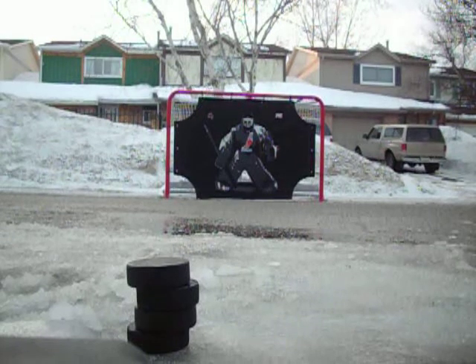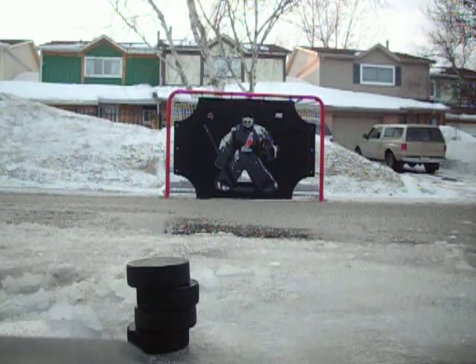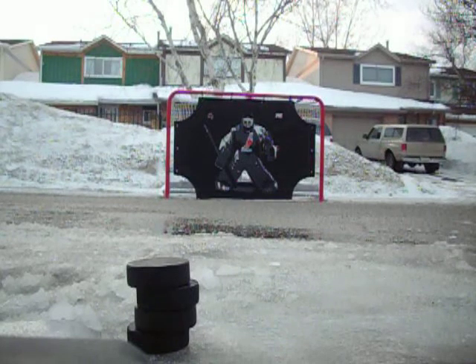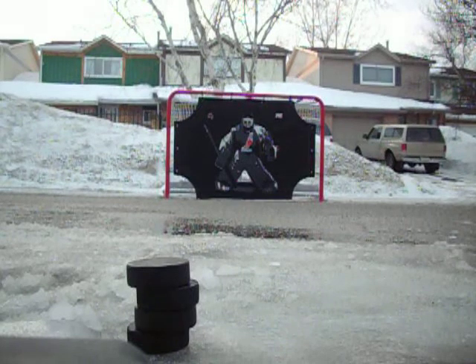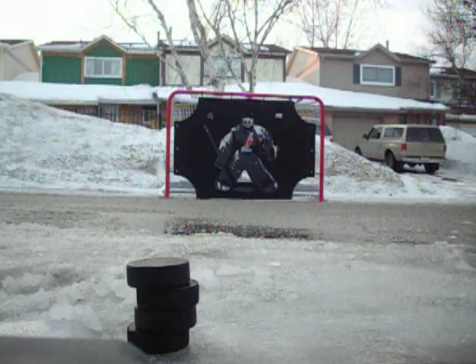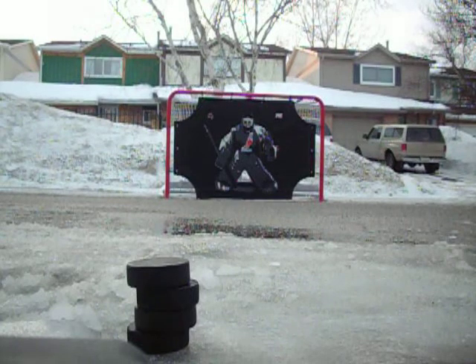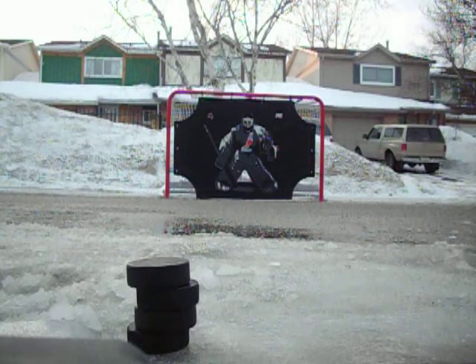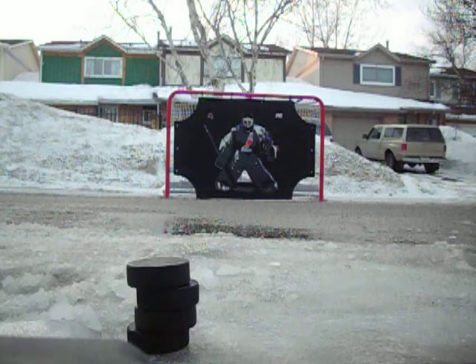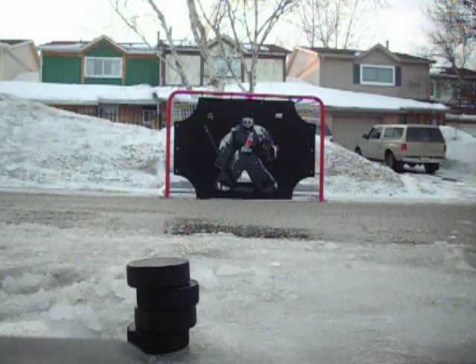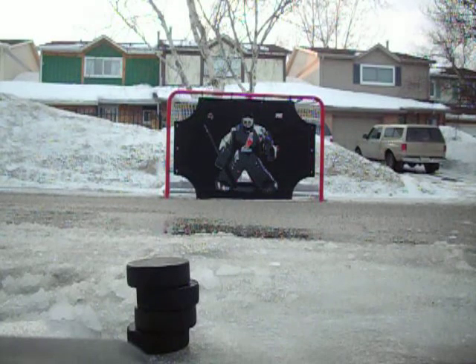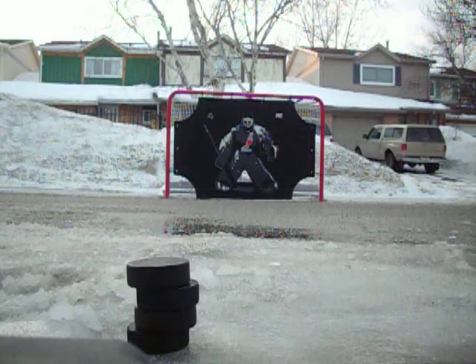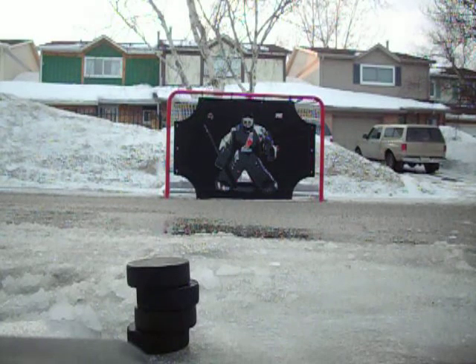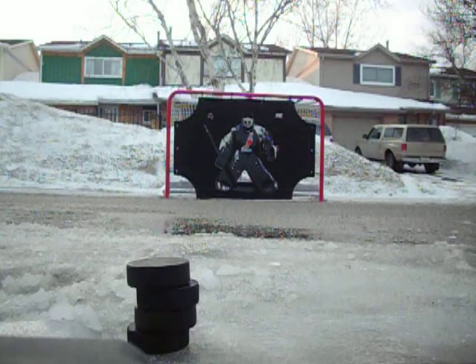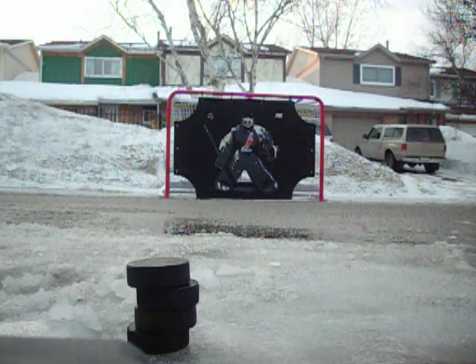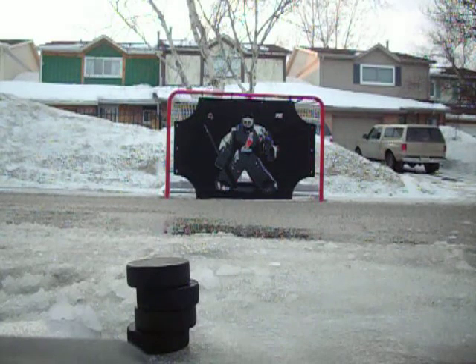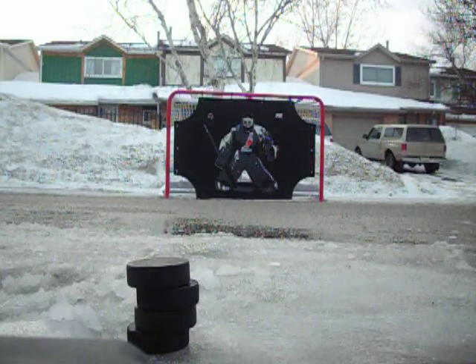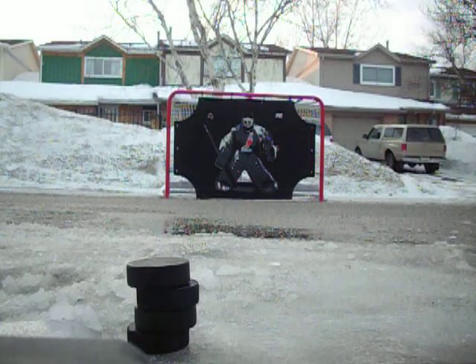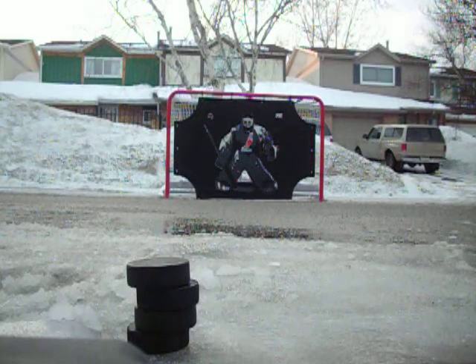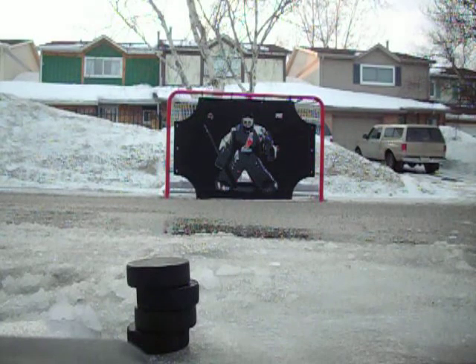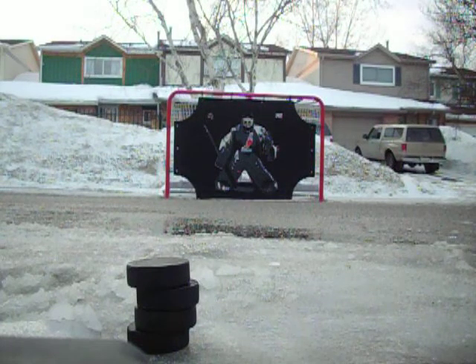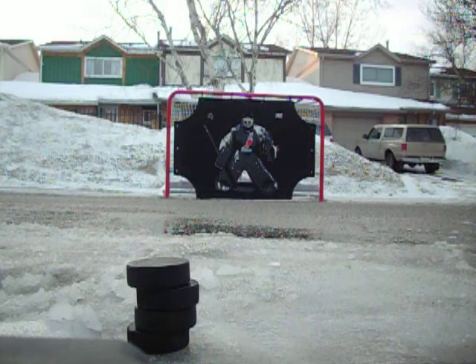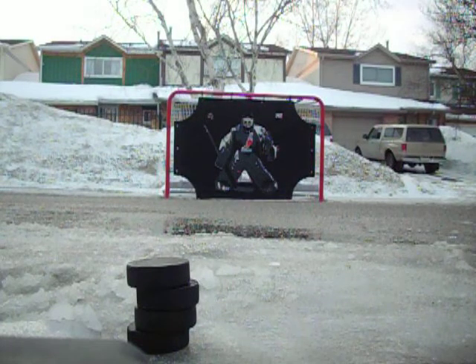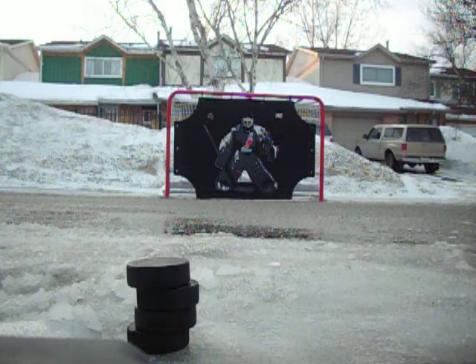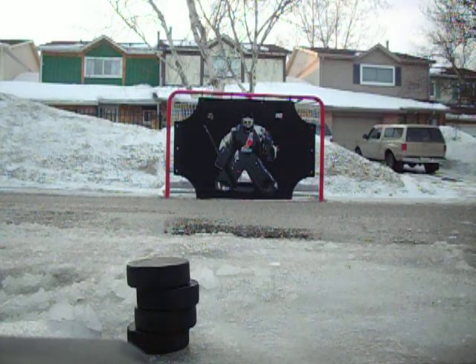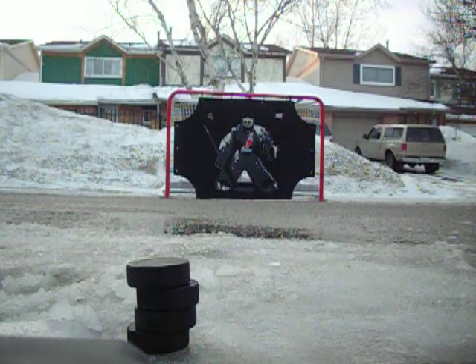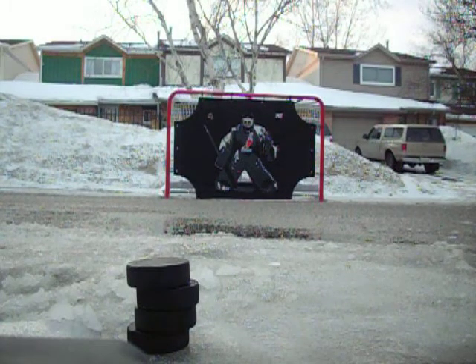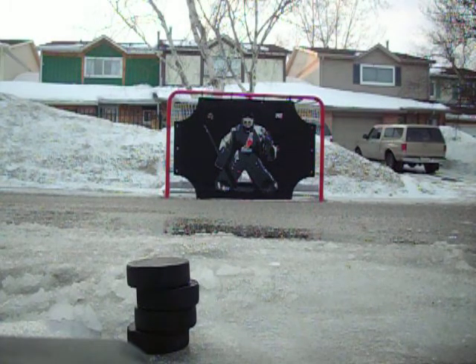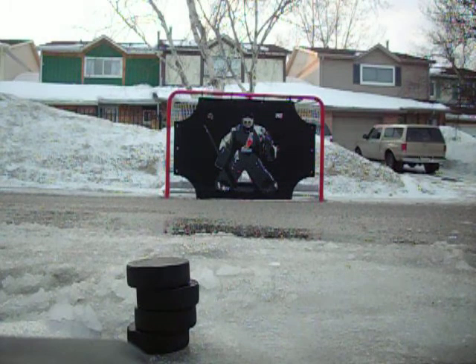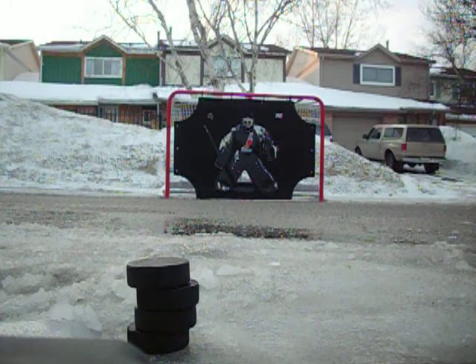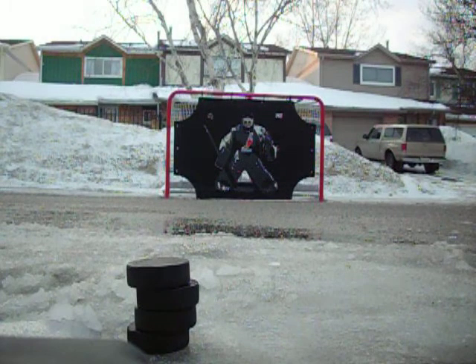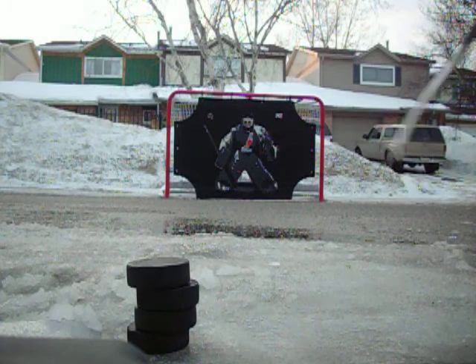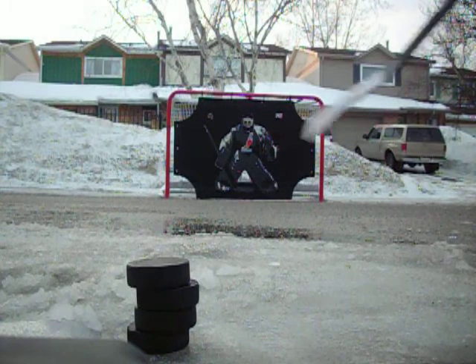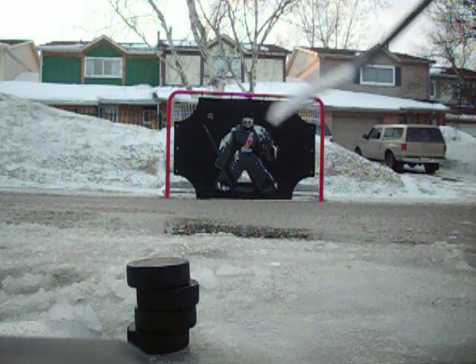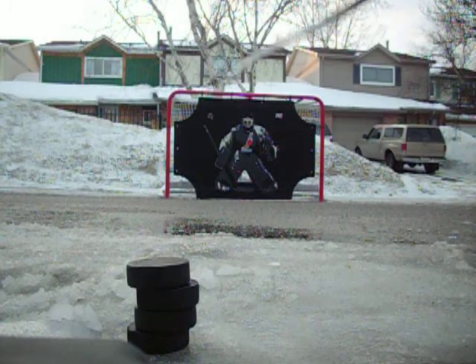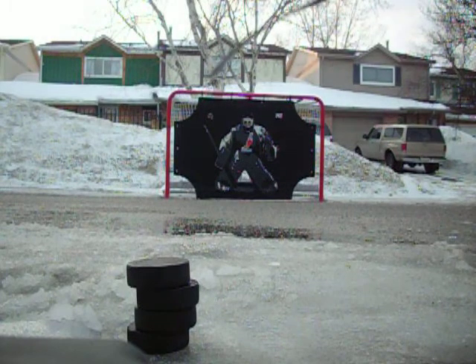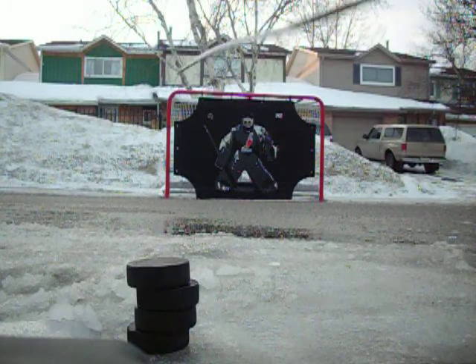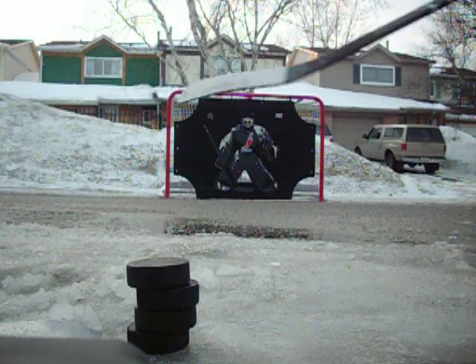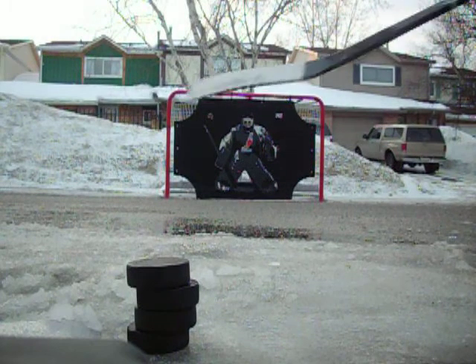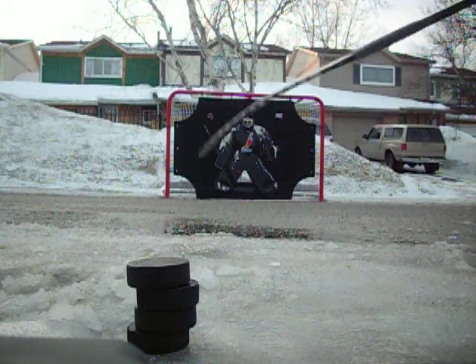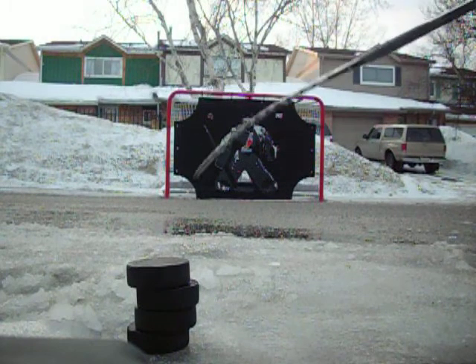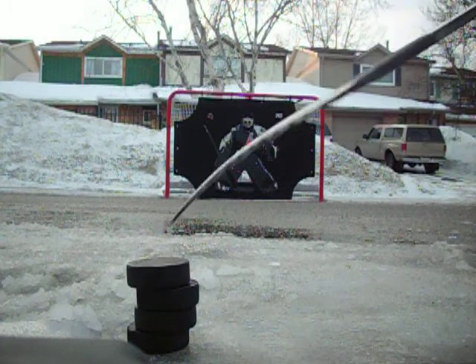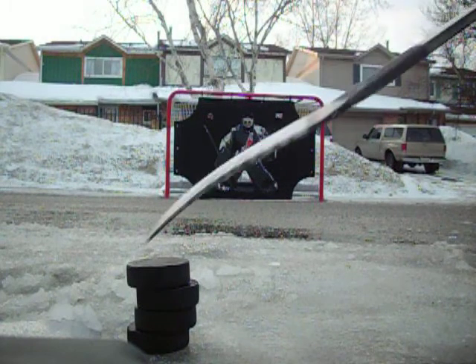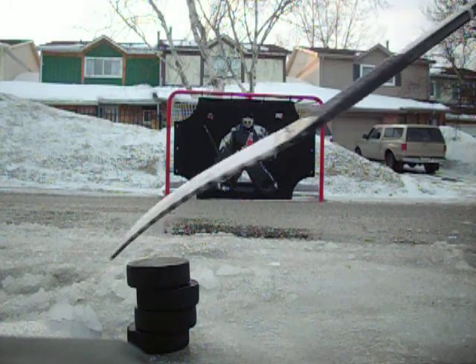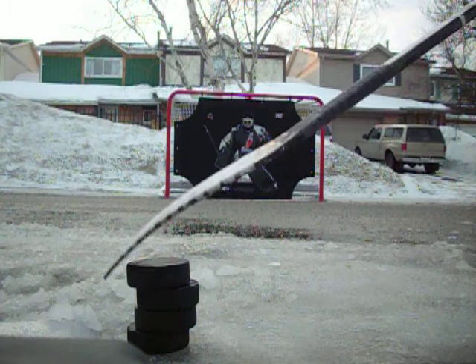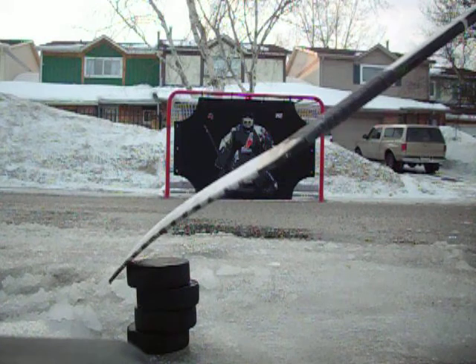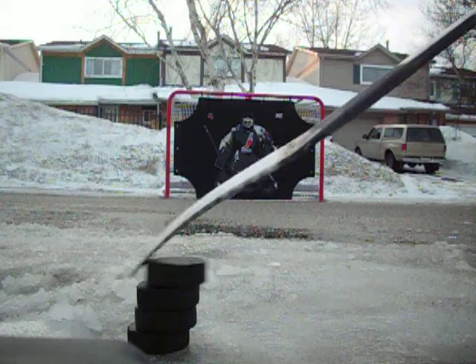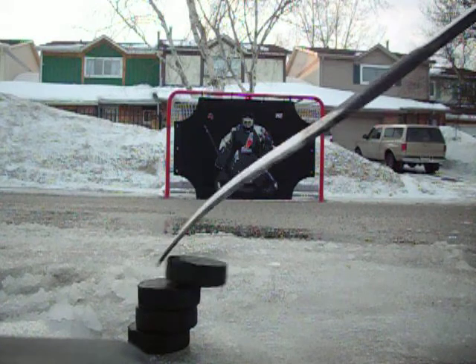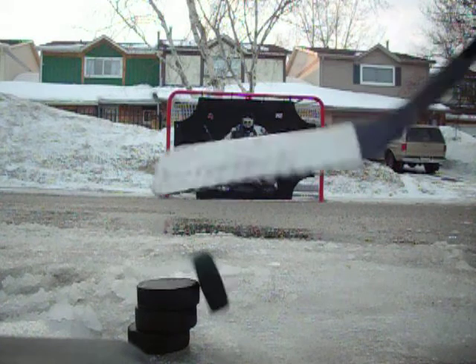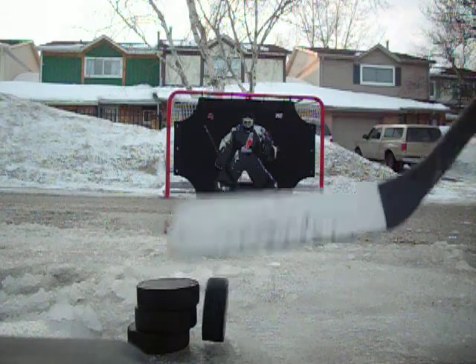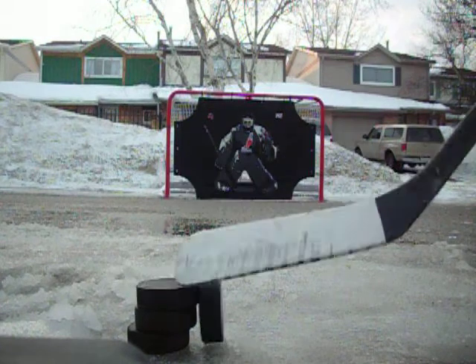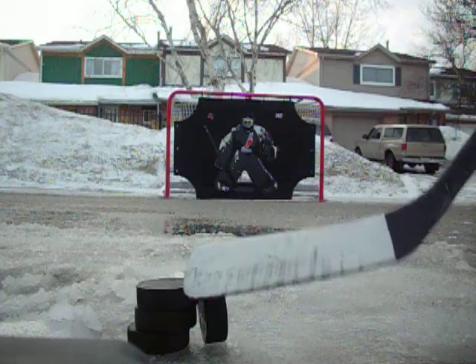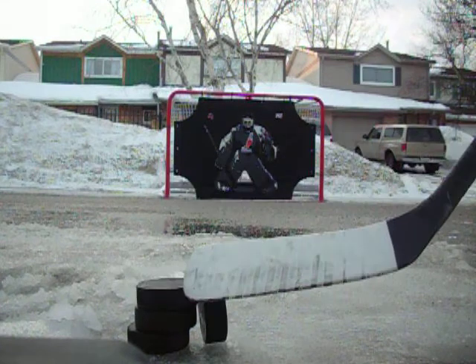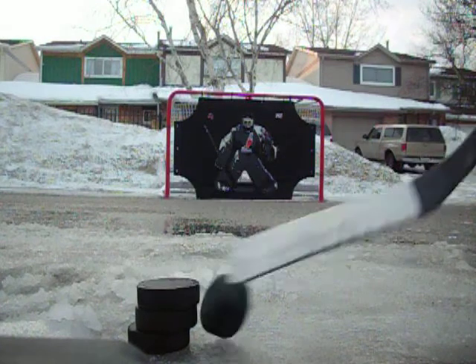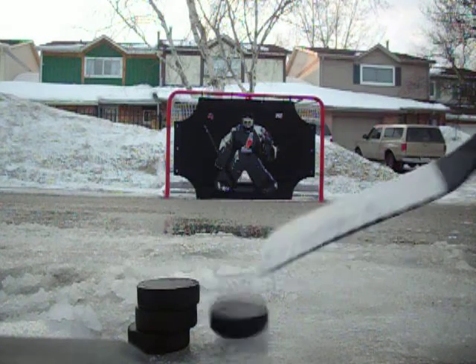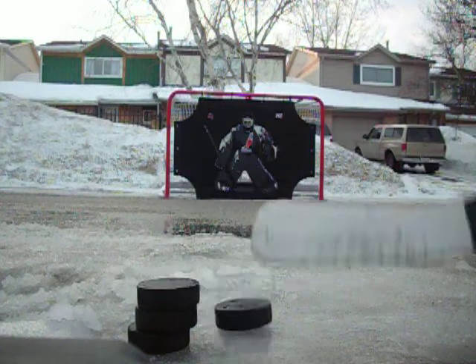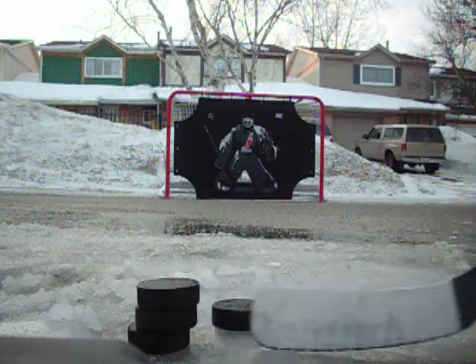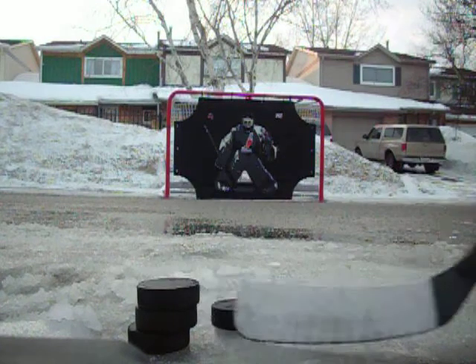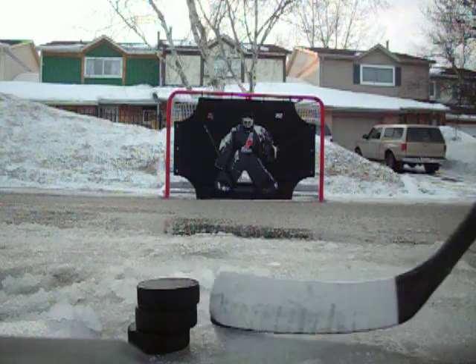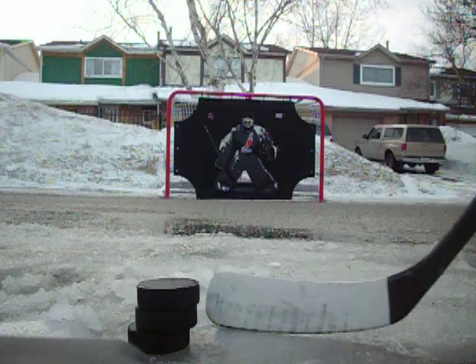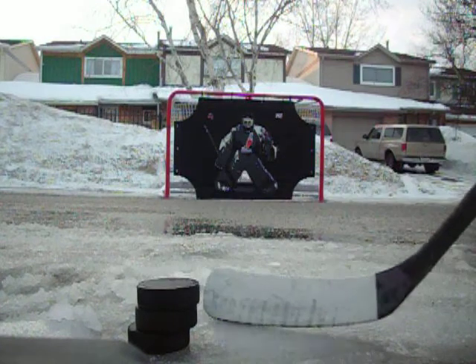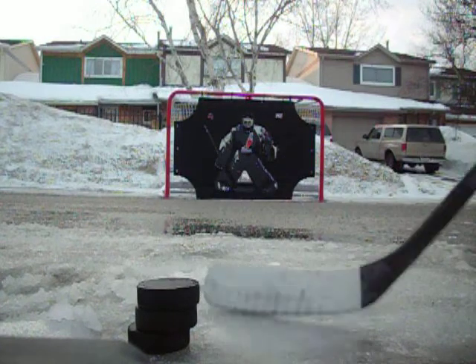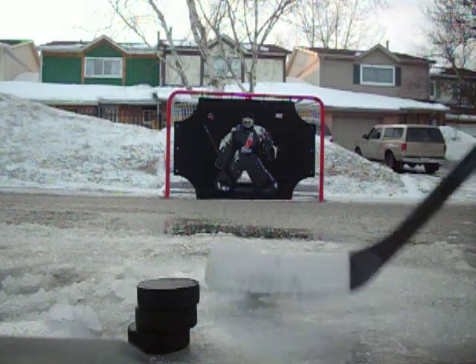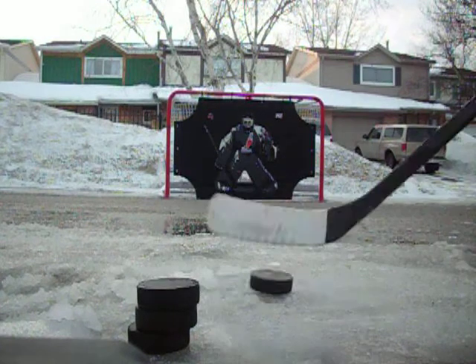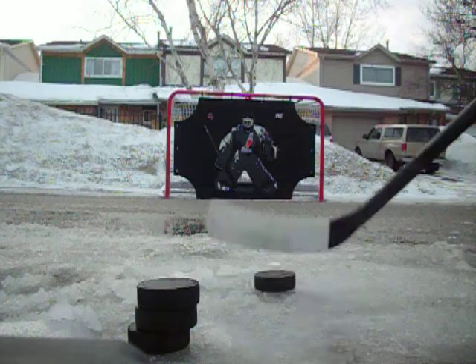Hey YouTube. It's awesome, it's here. I found this ice pack here inside.